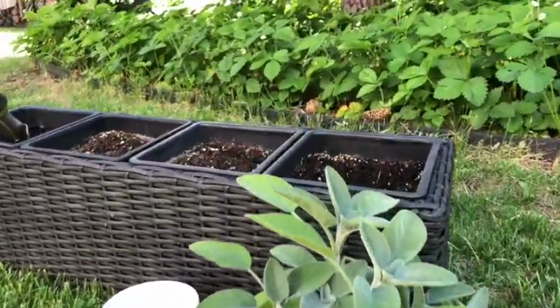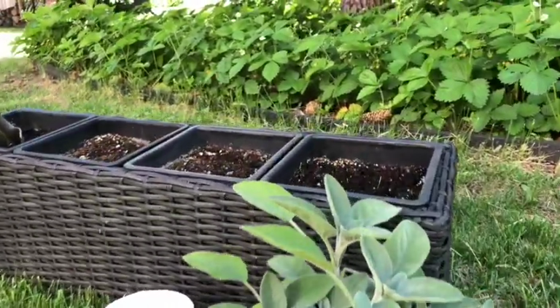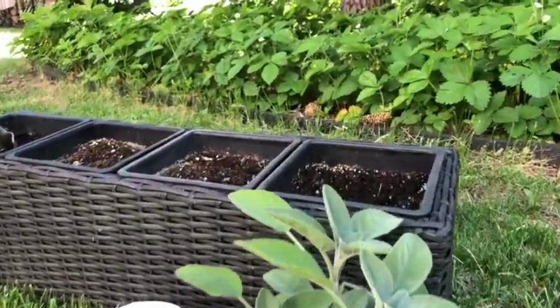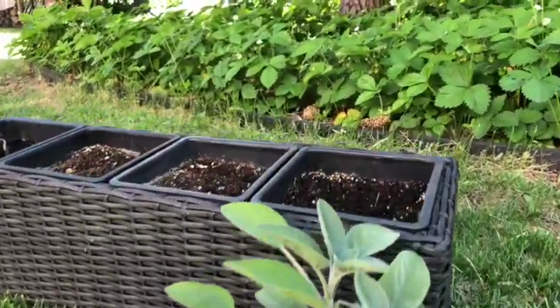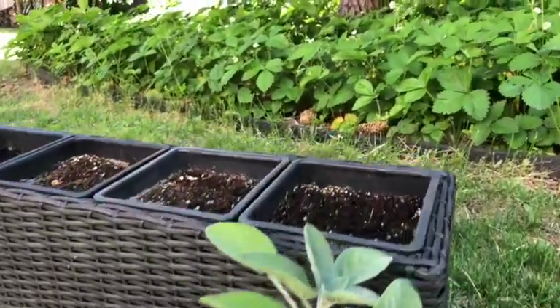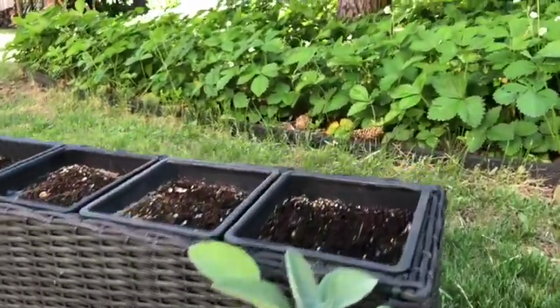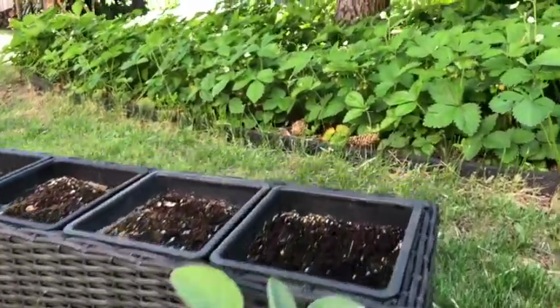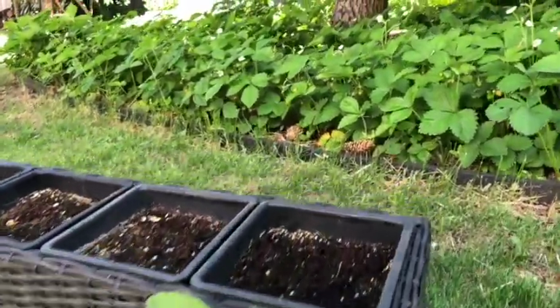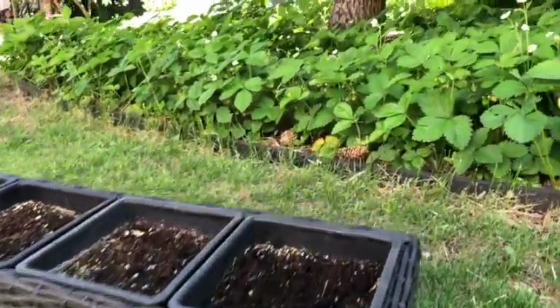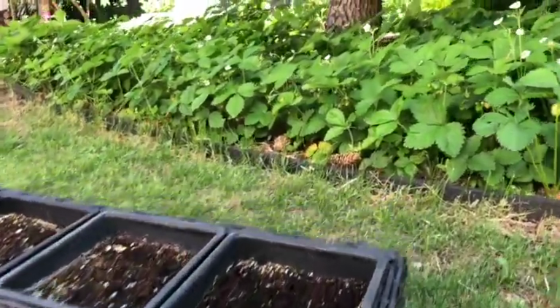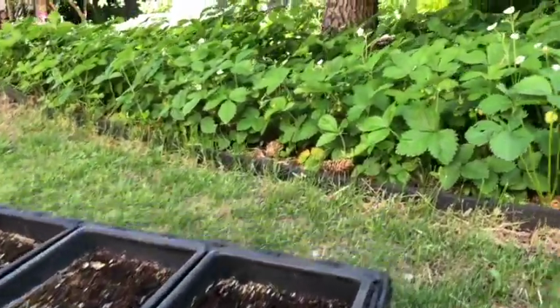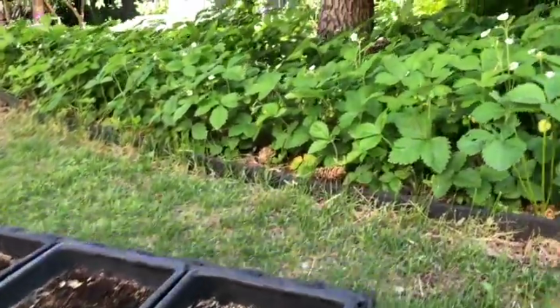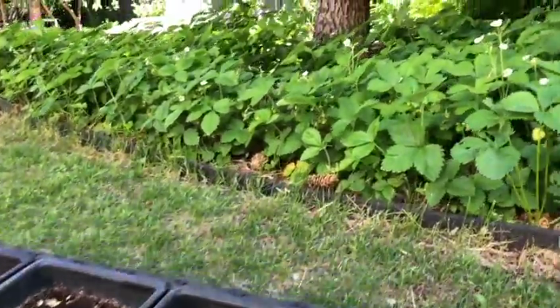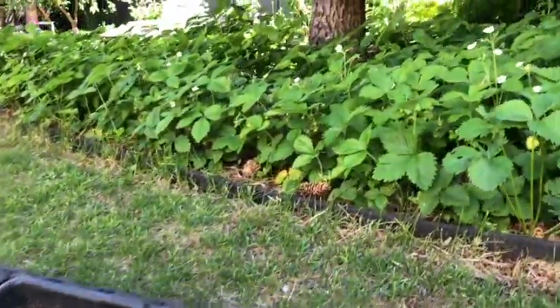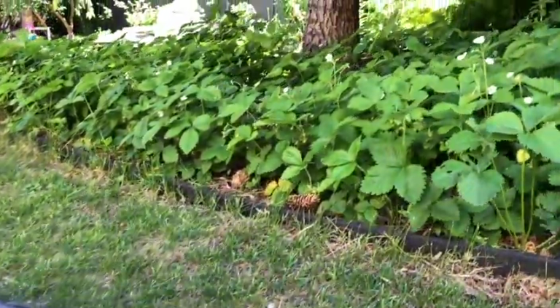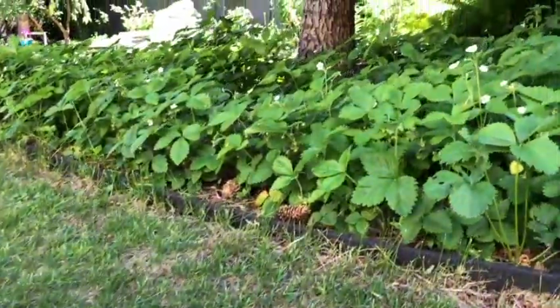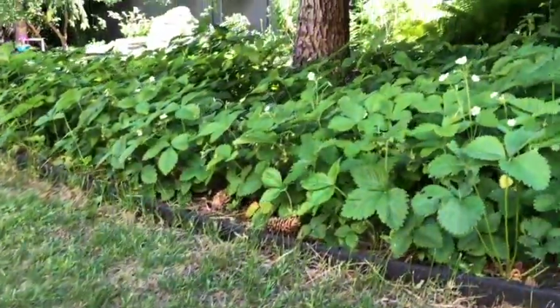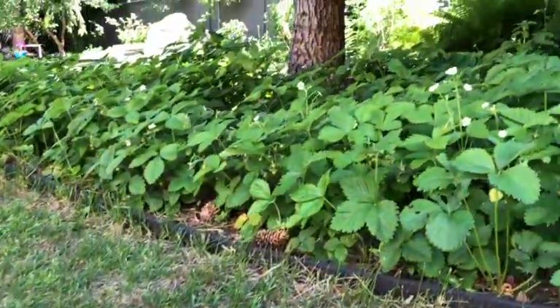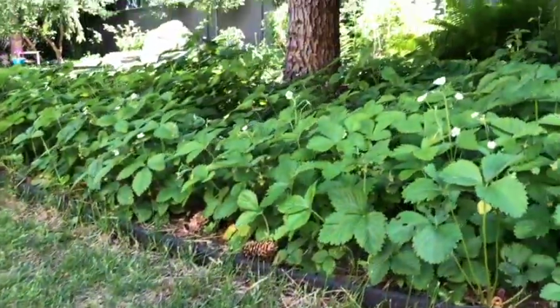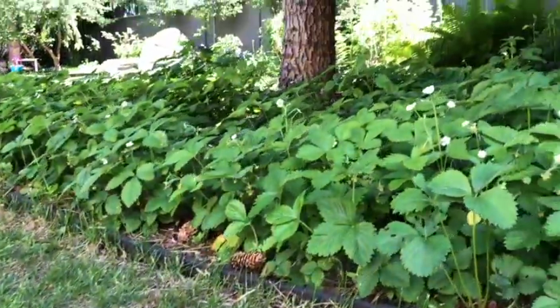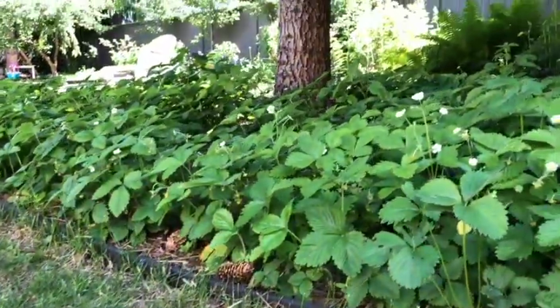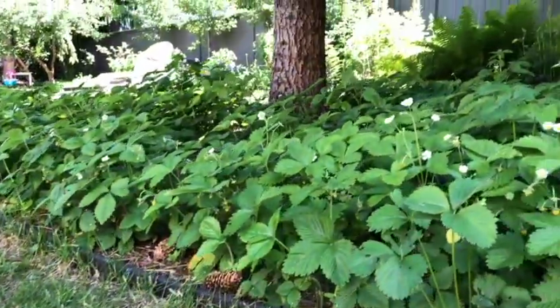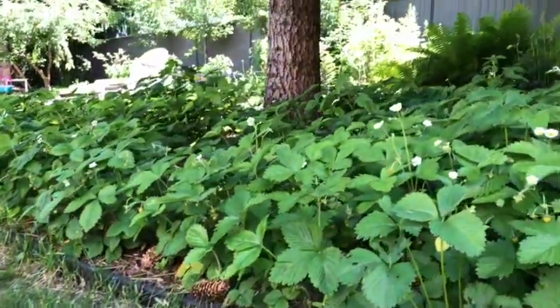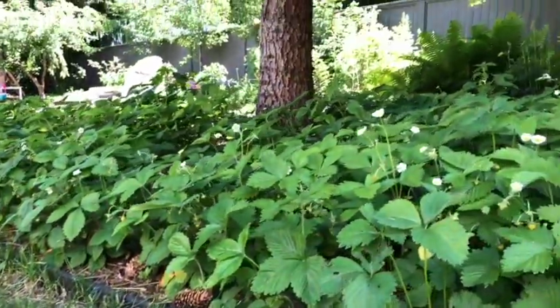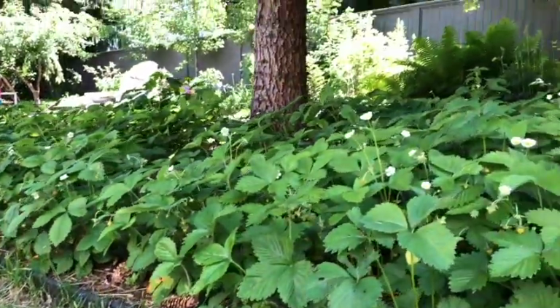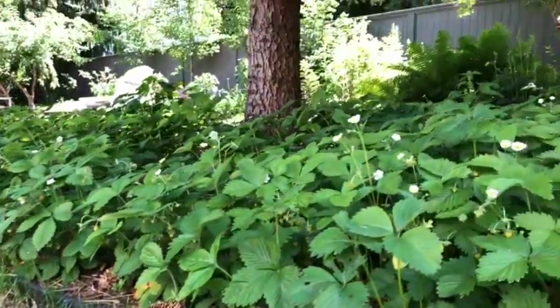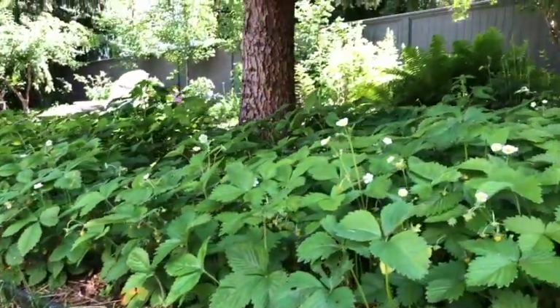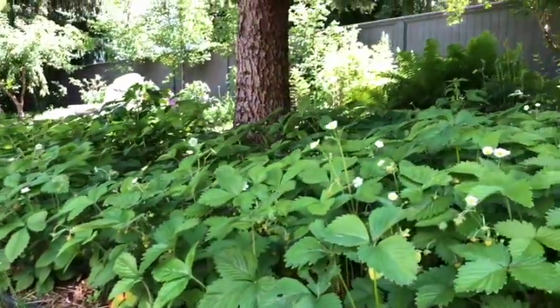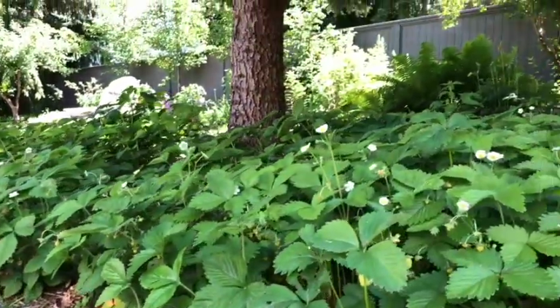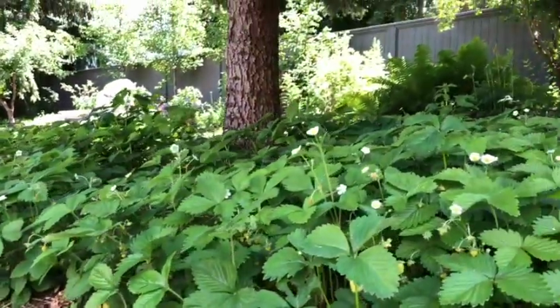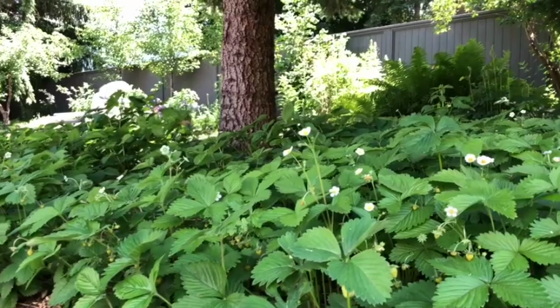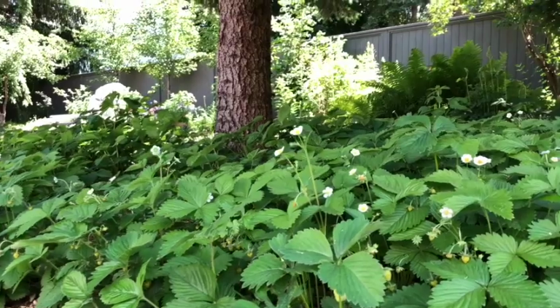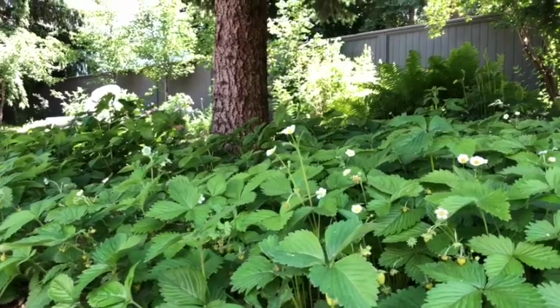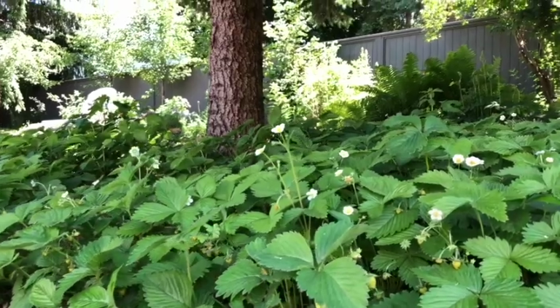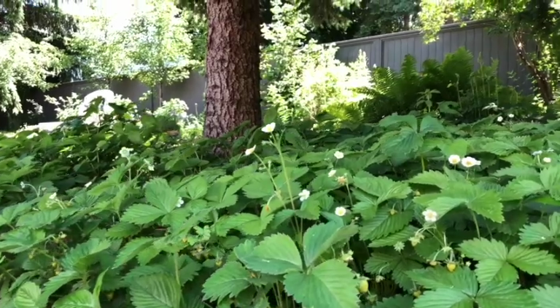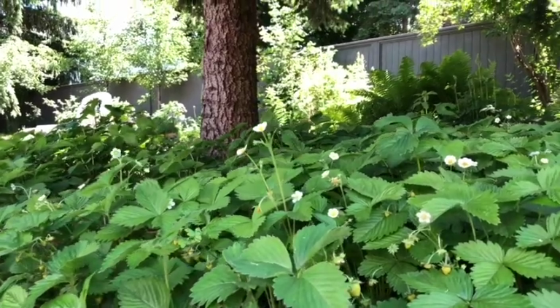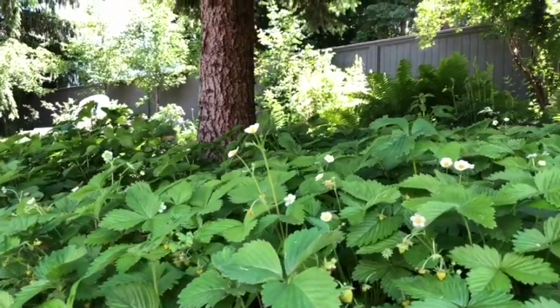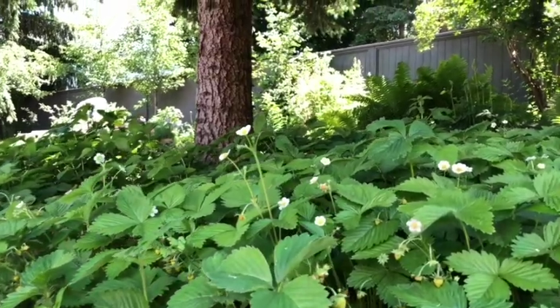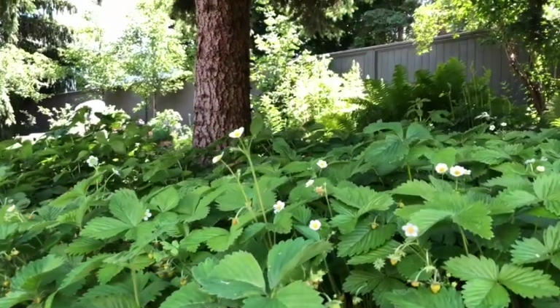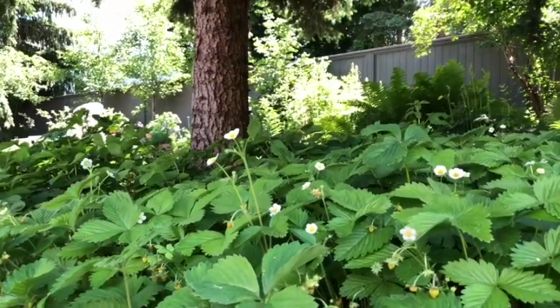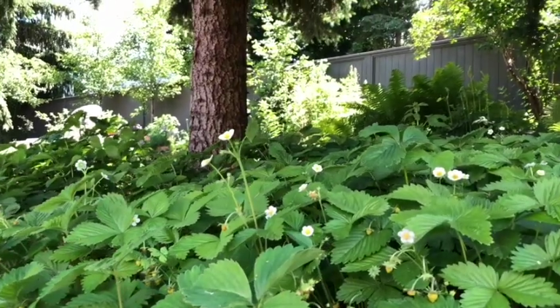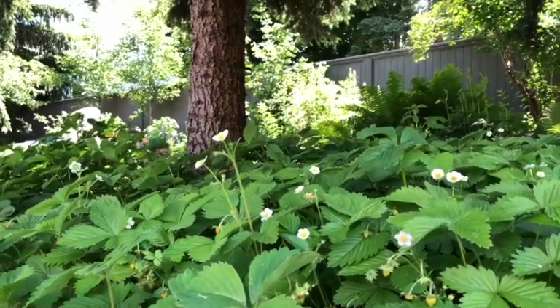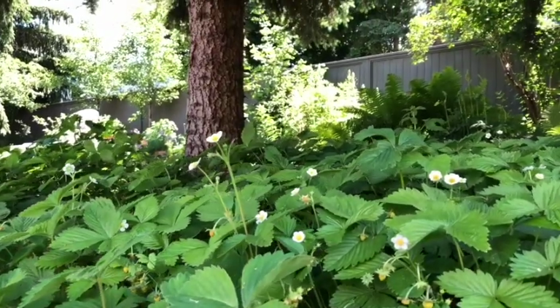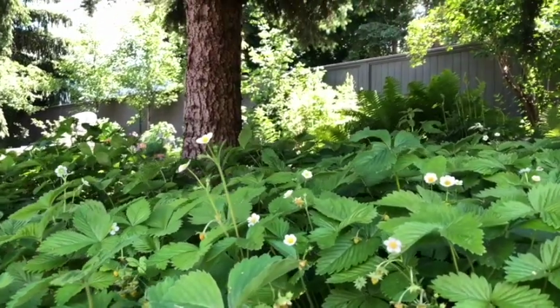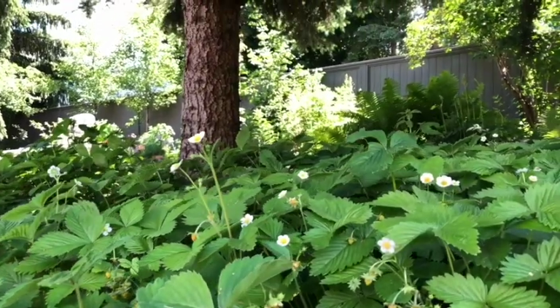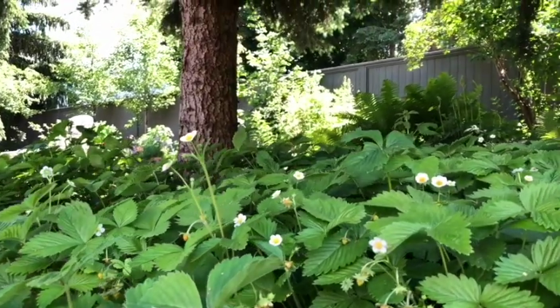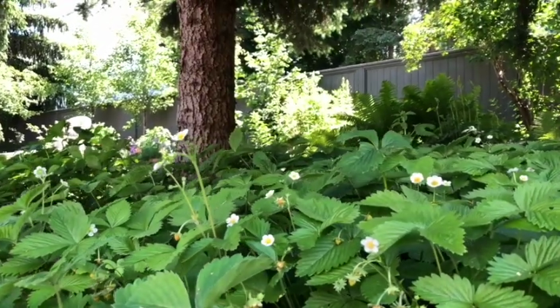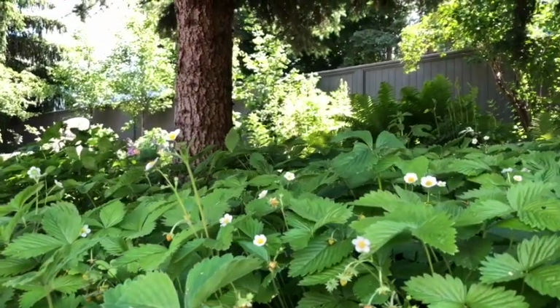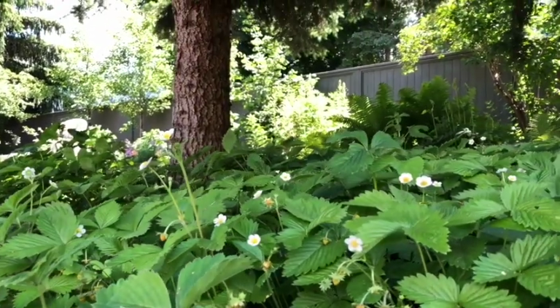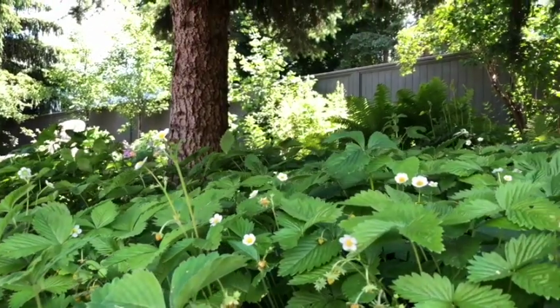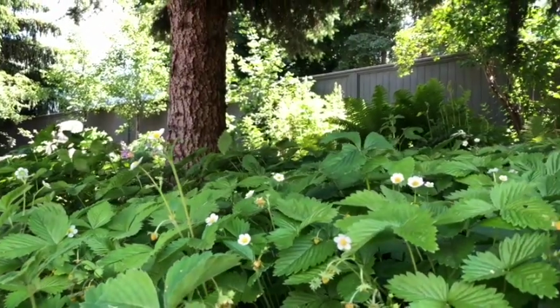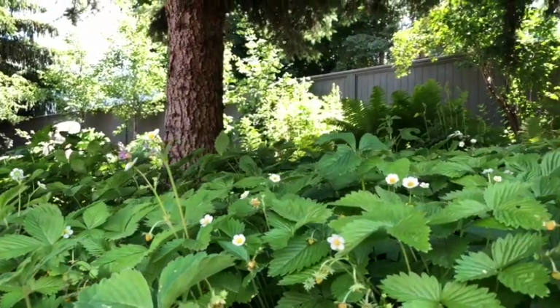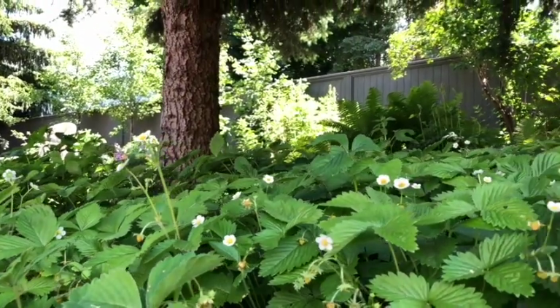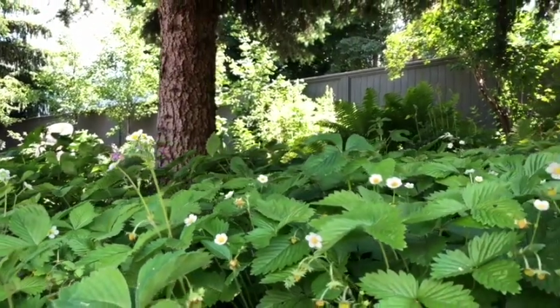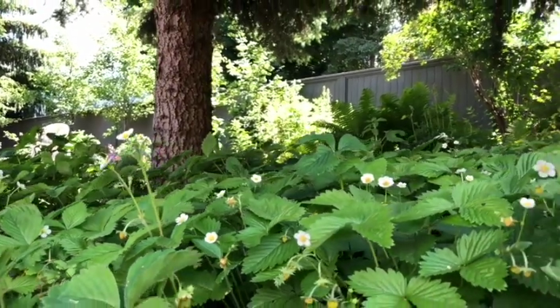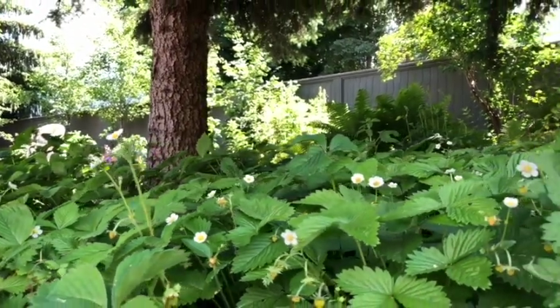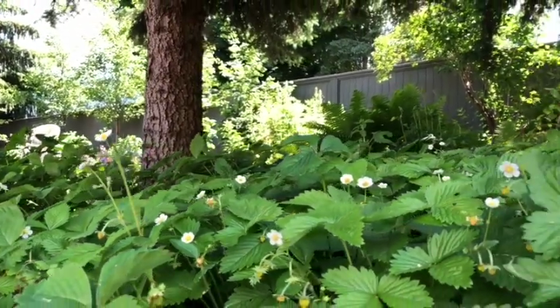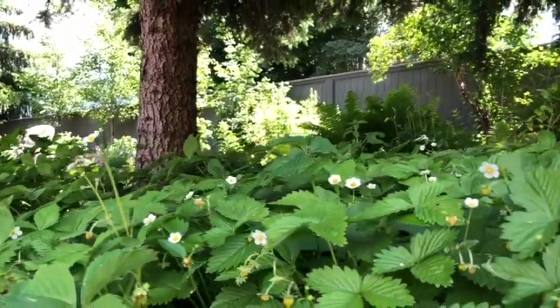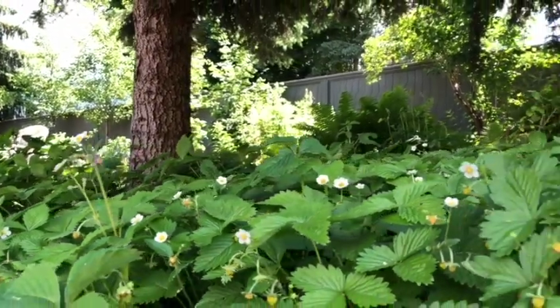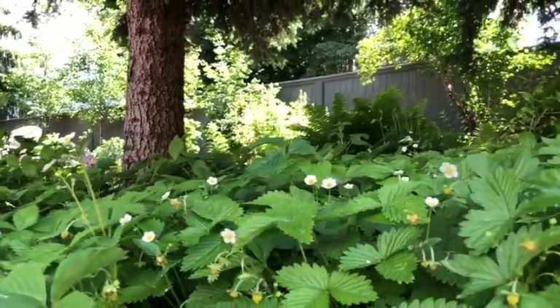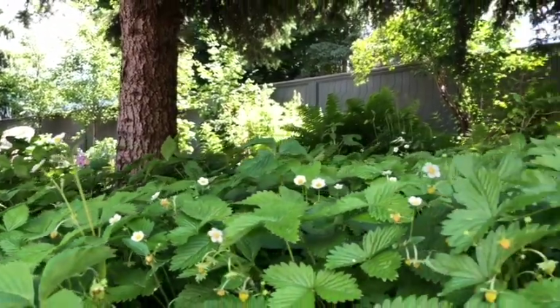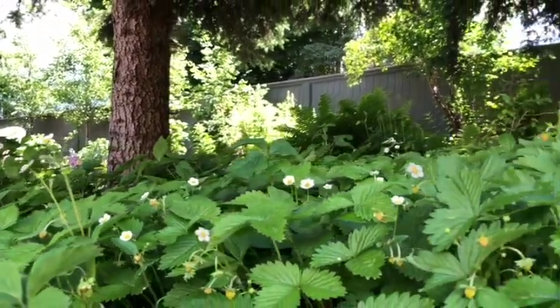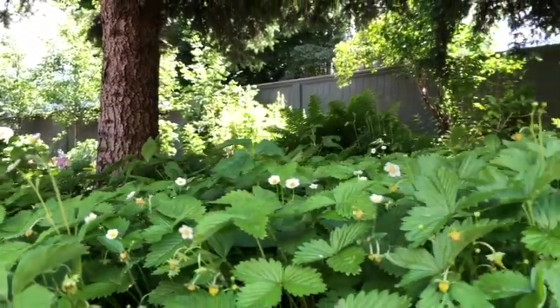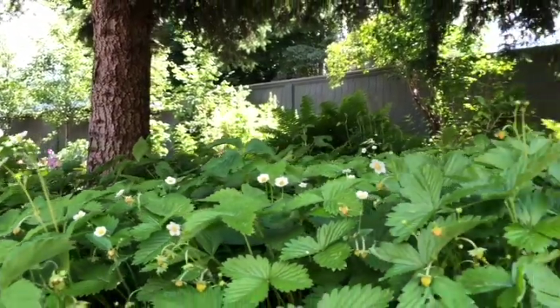Oh, look at these strawberry blossoms! We are going to have so many strawberries this year. Soon.